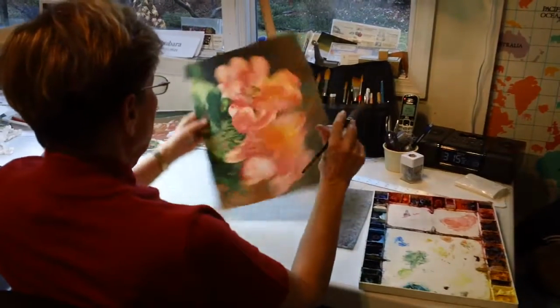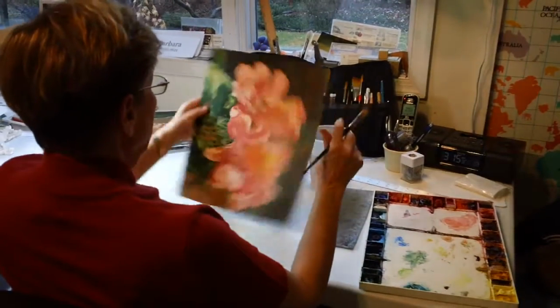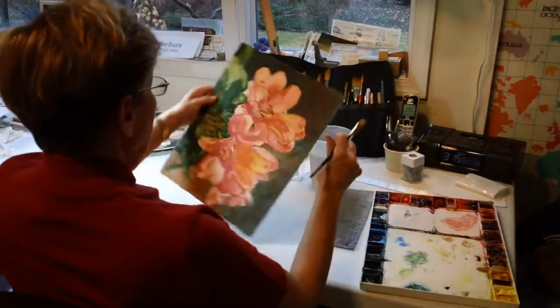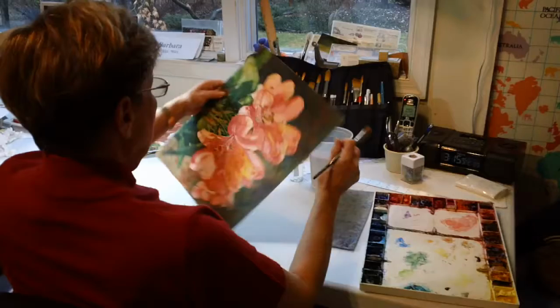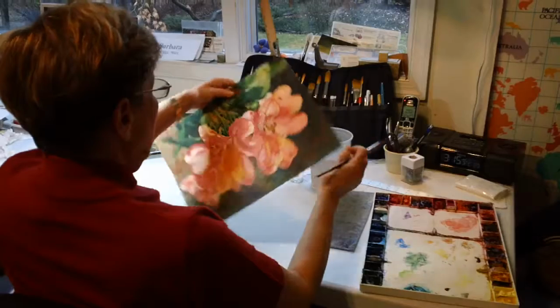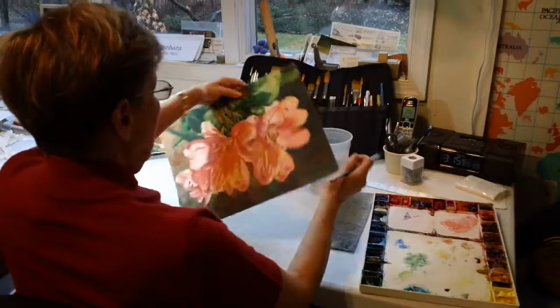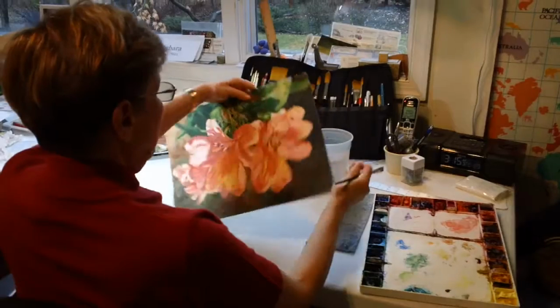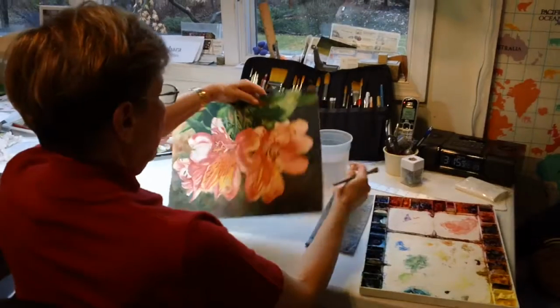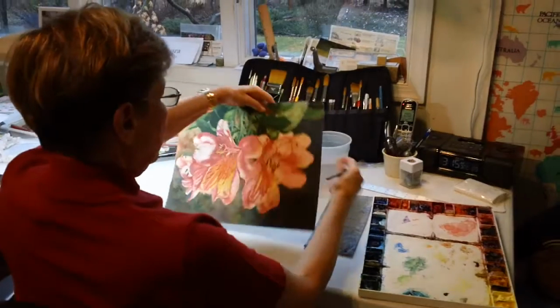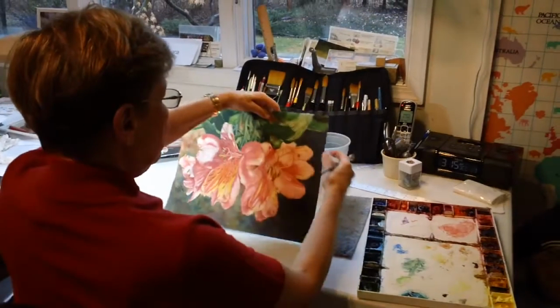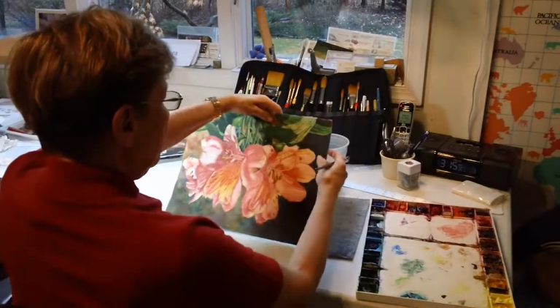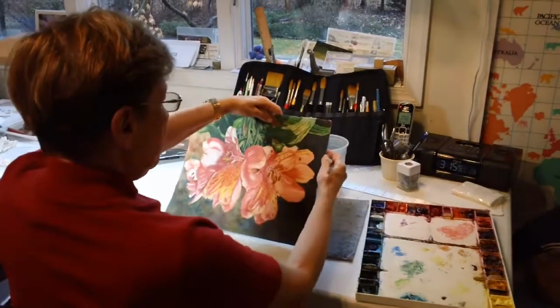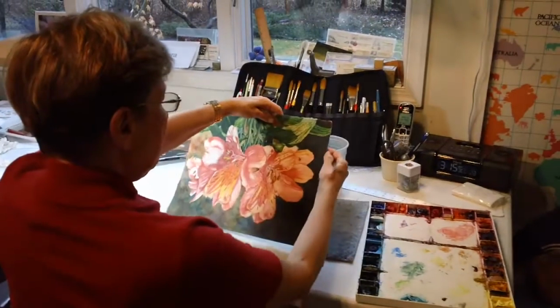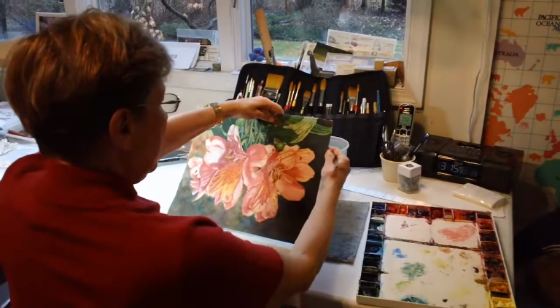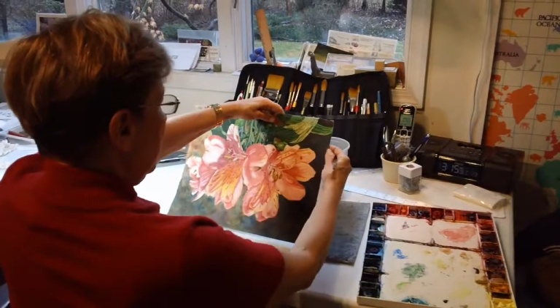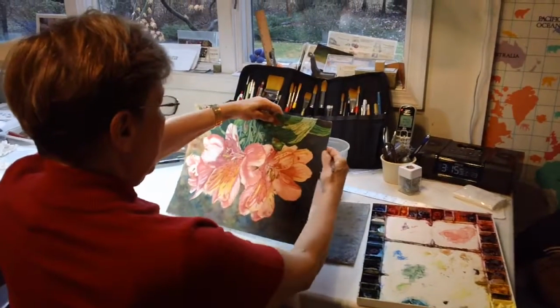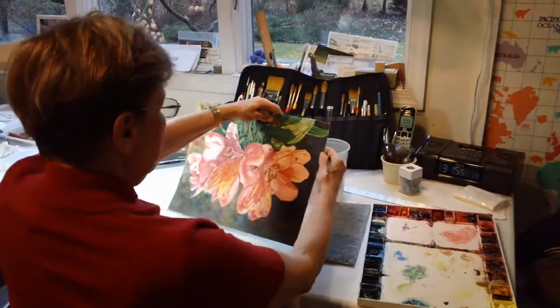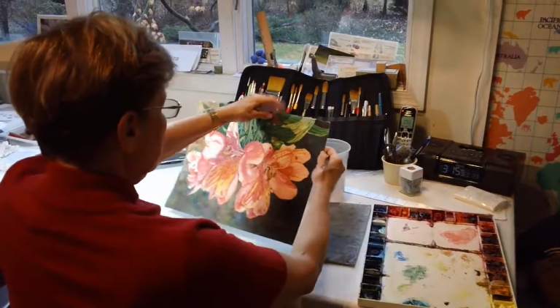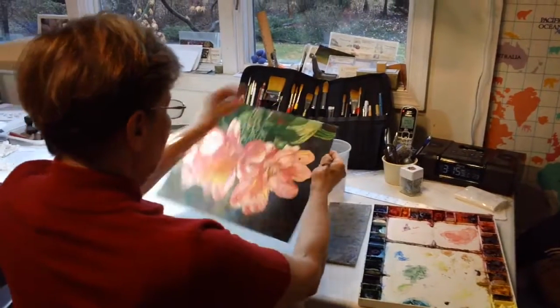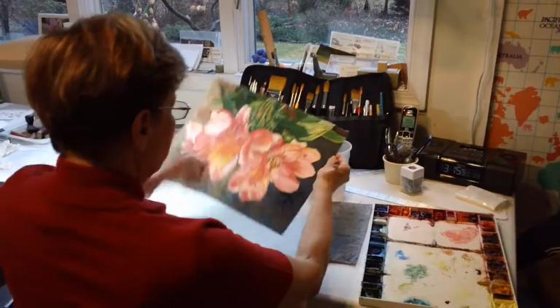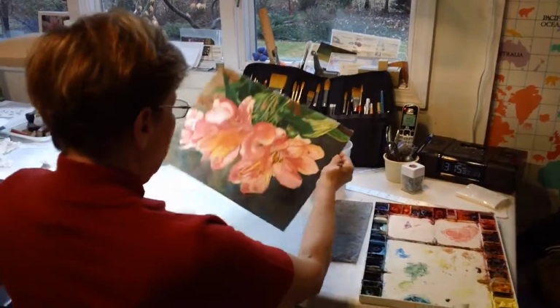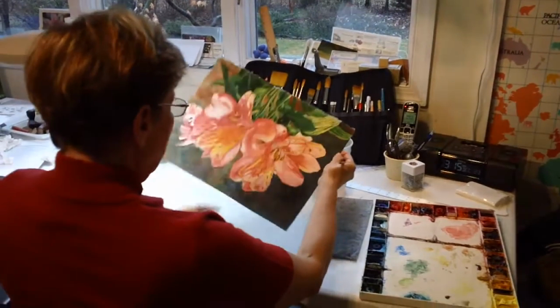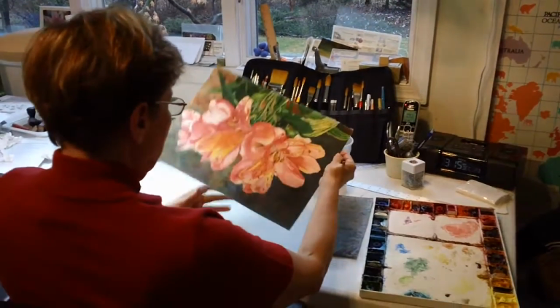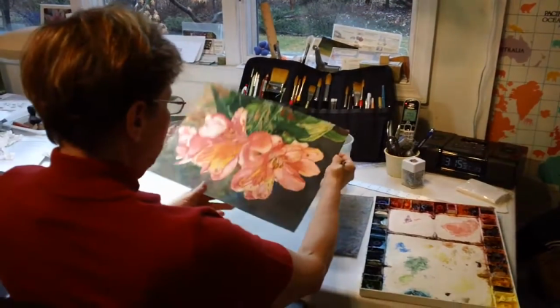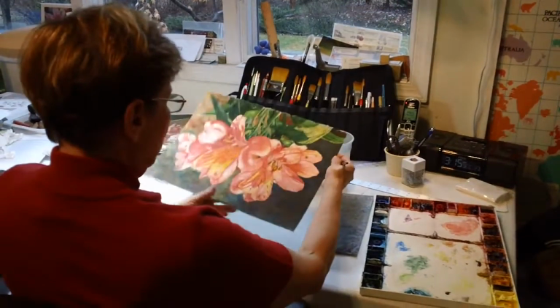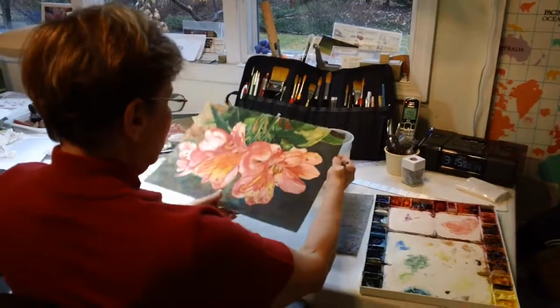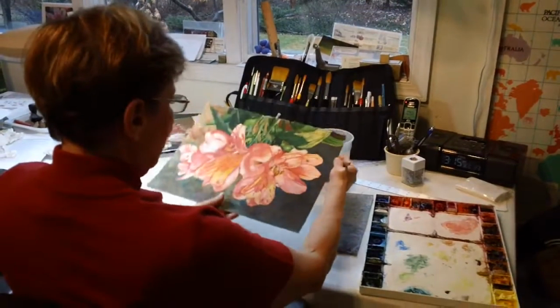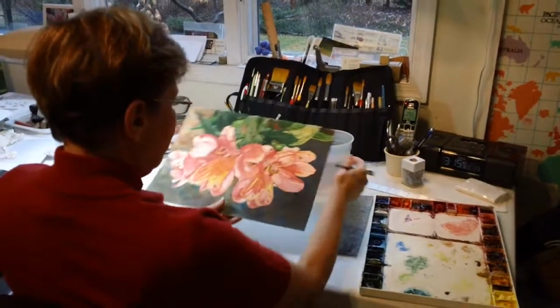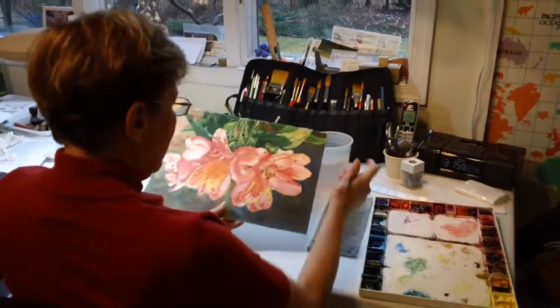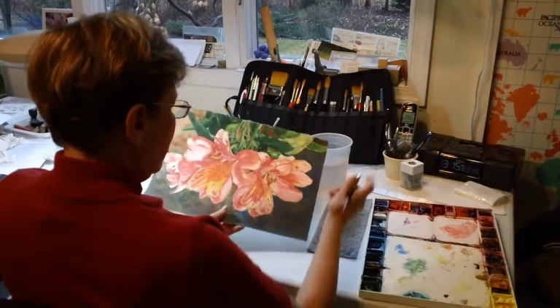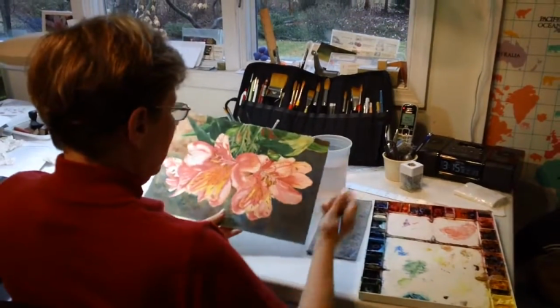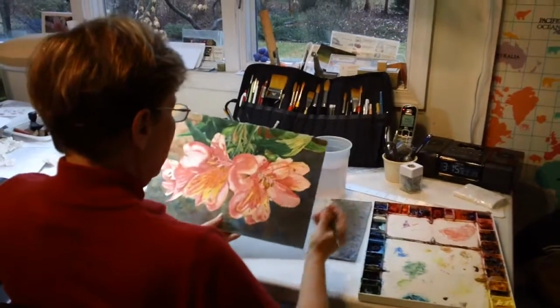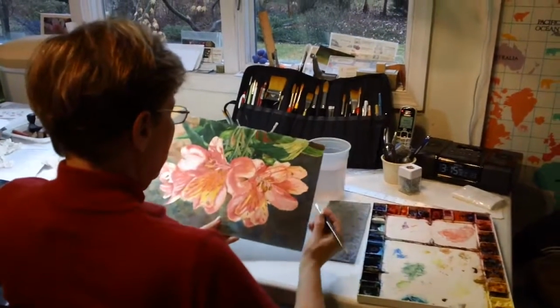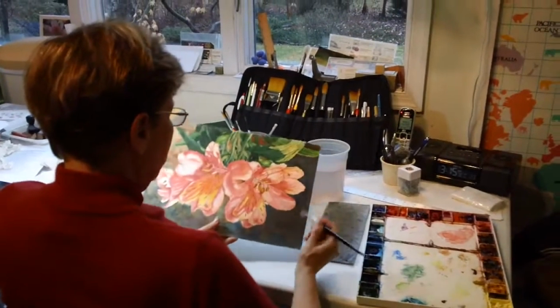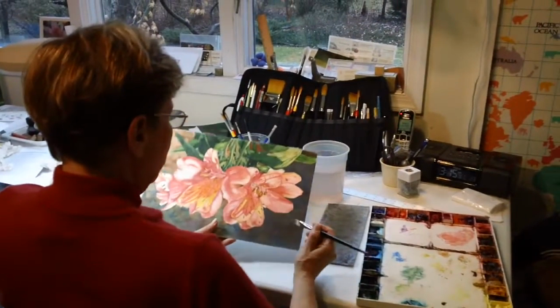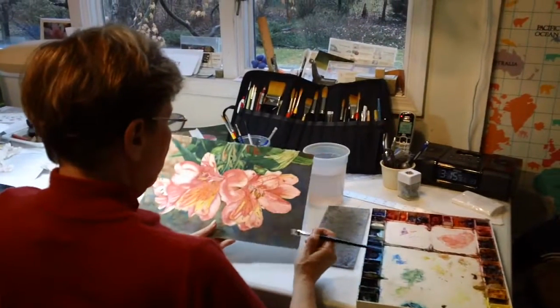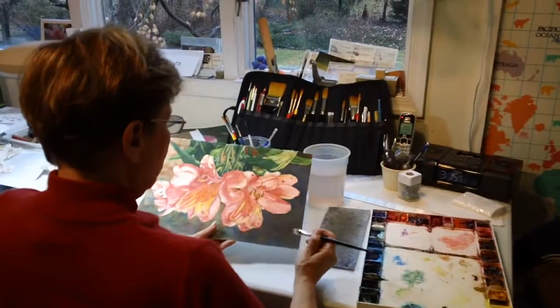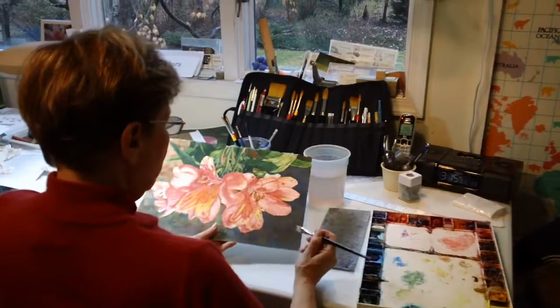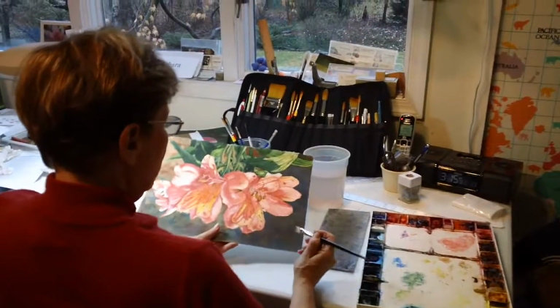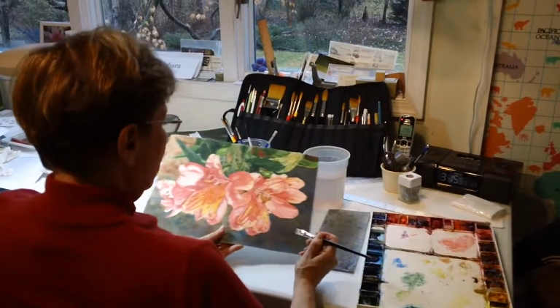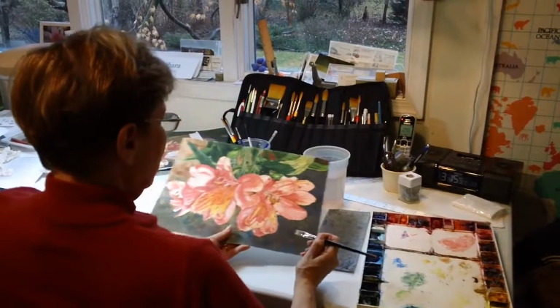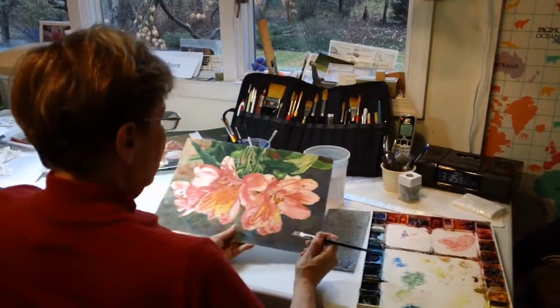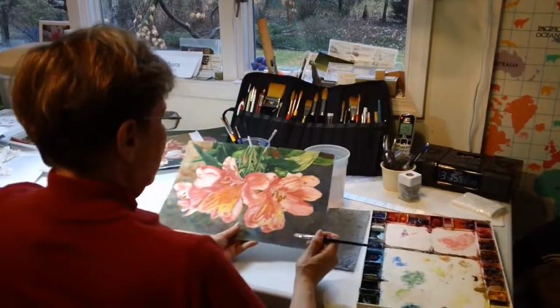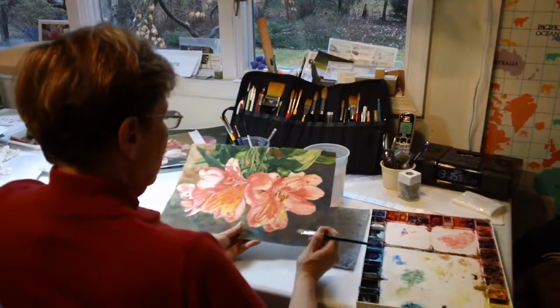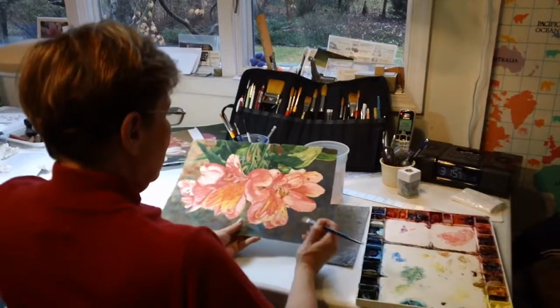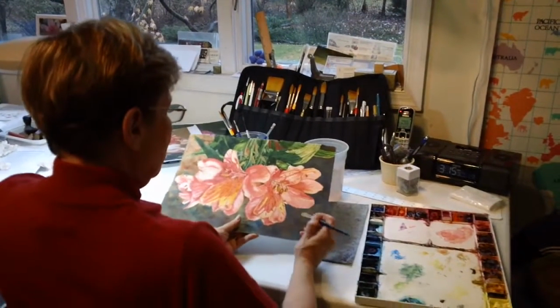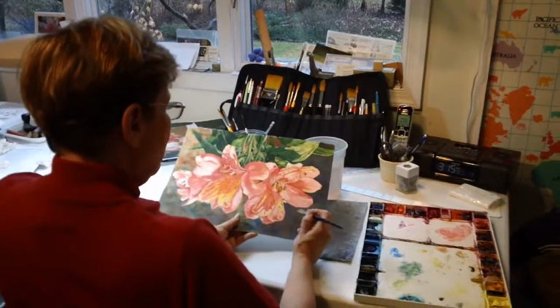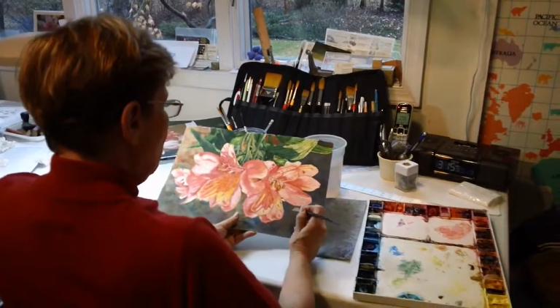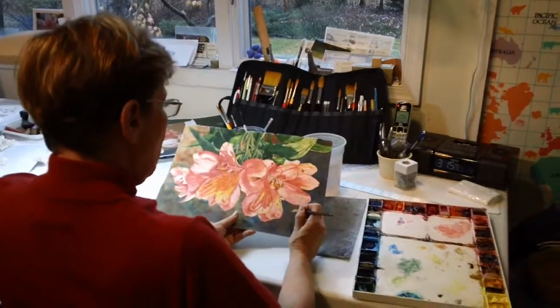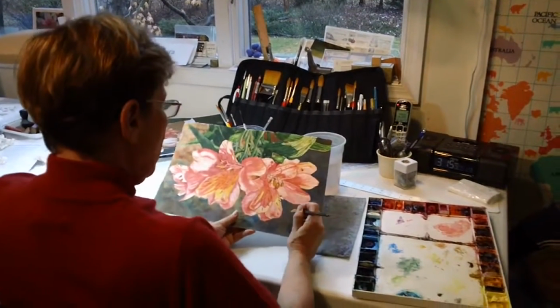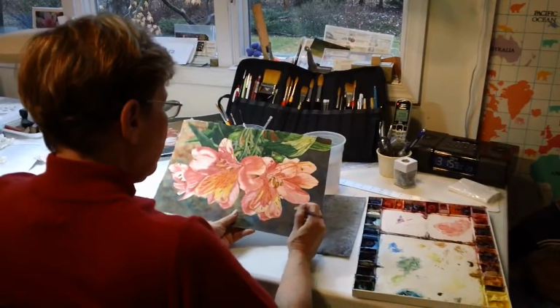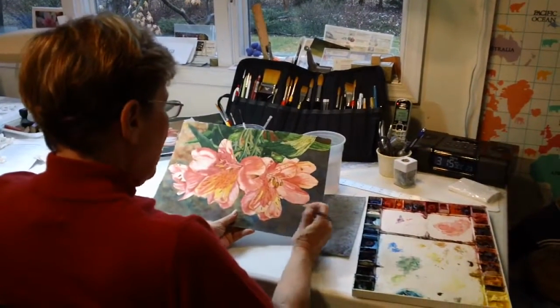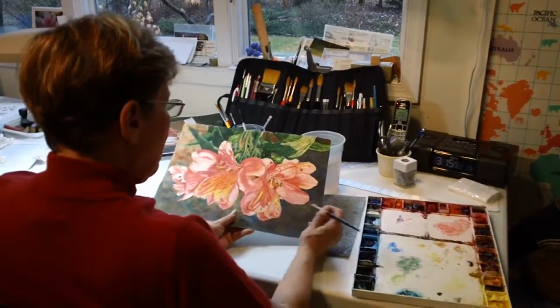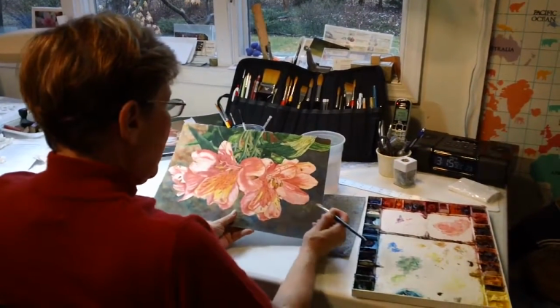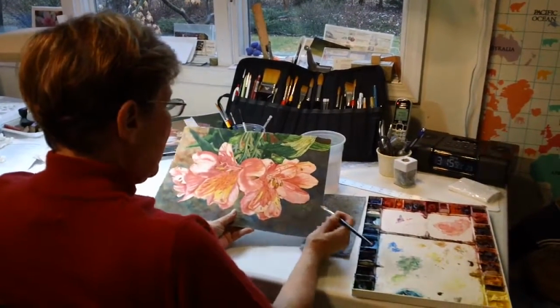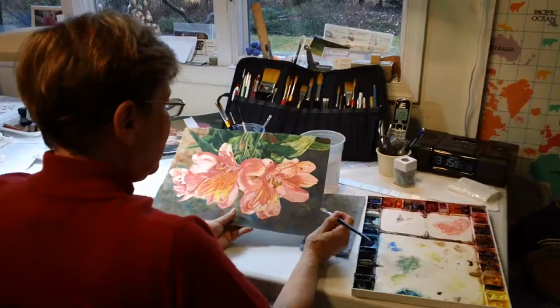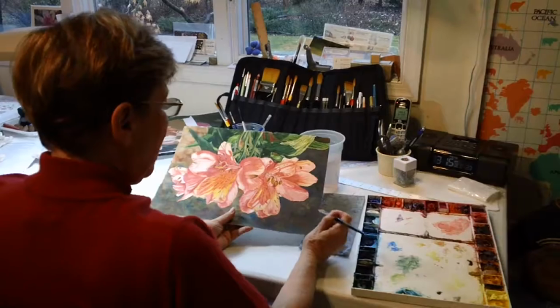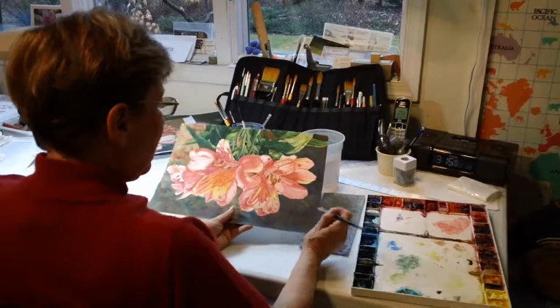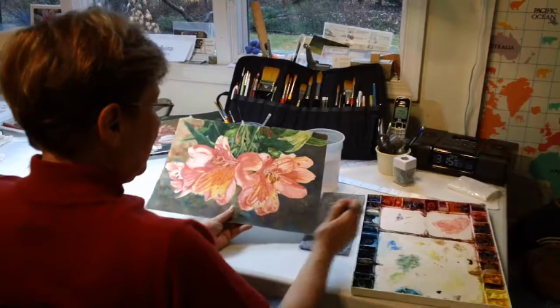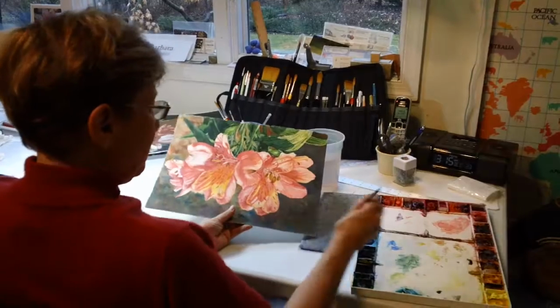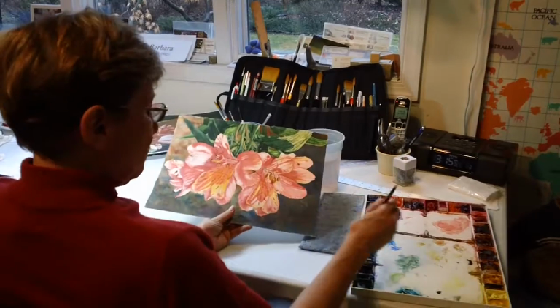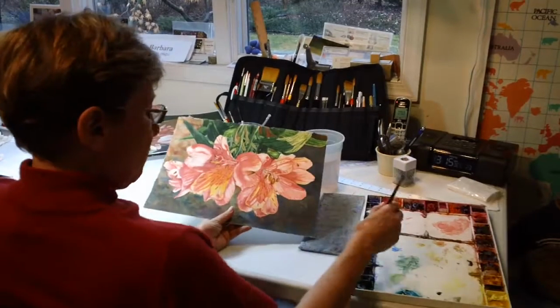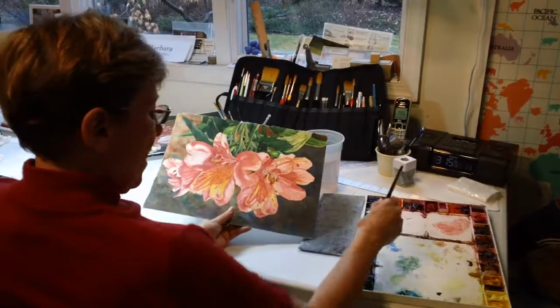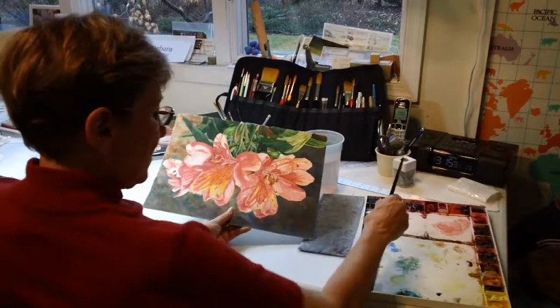I'm going to turn the painting upside down because I find it easier to work that way and not get distracted.